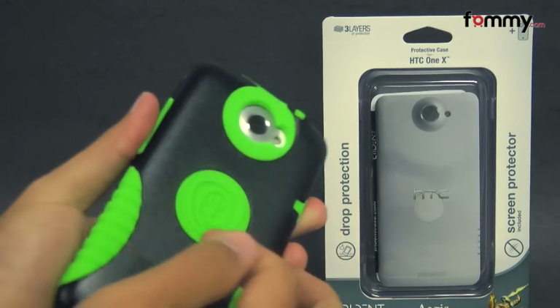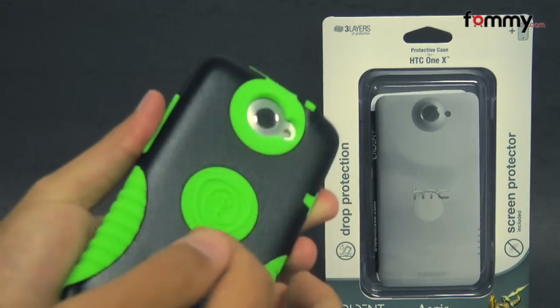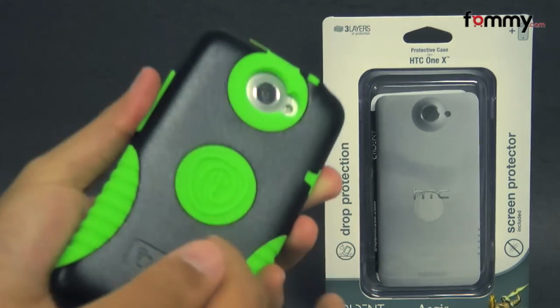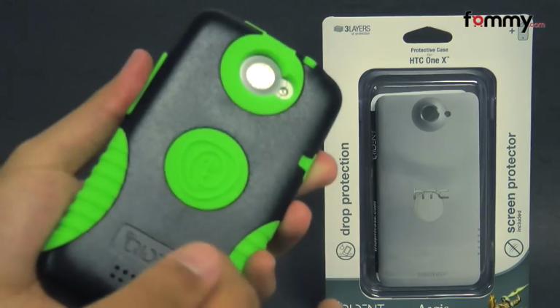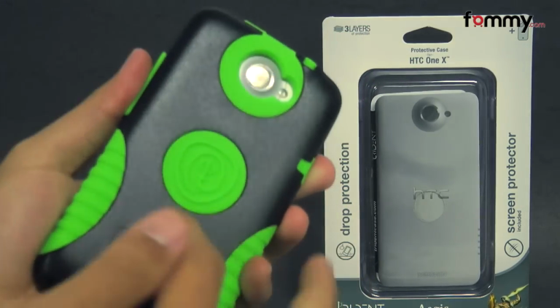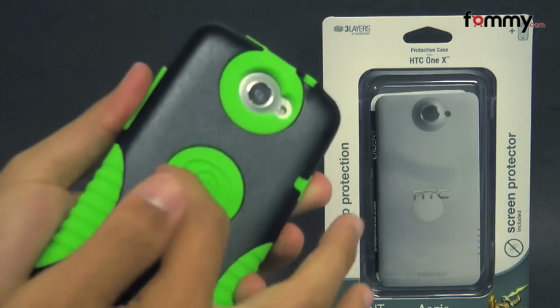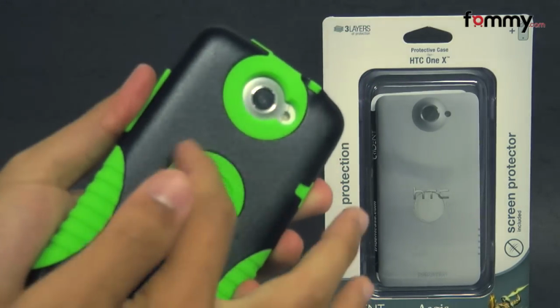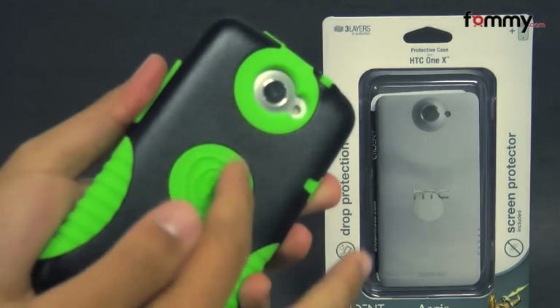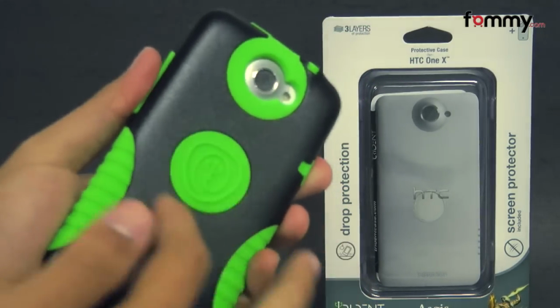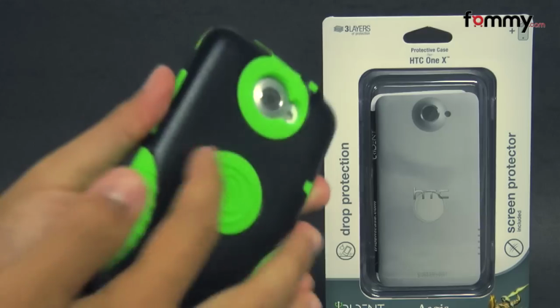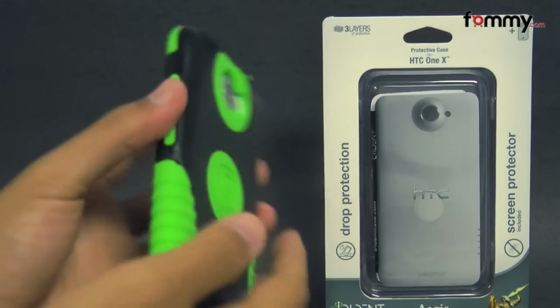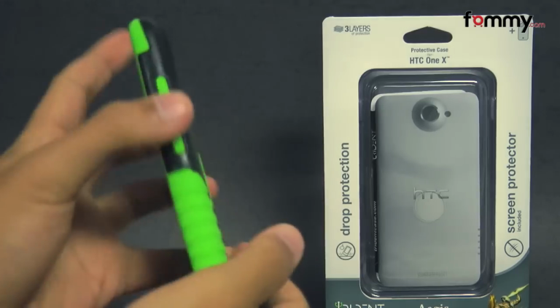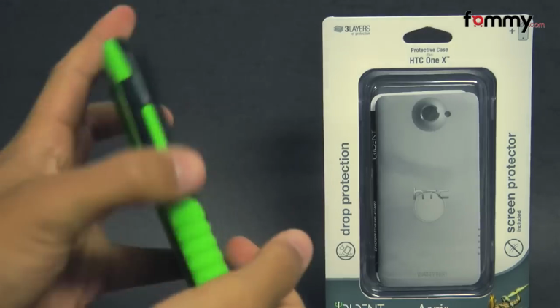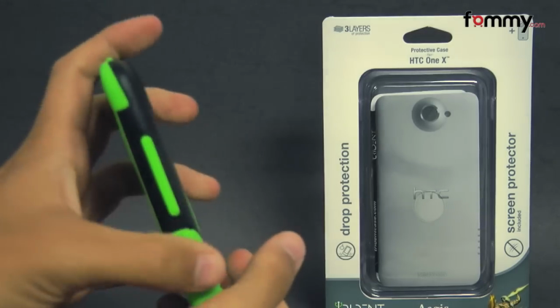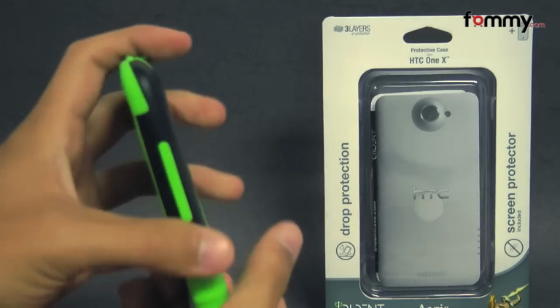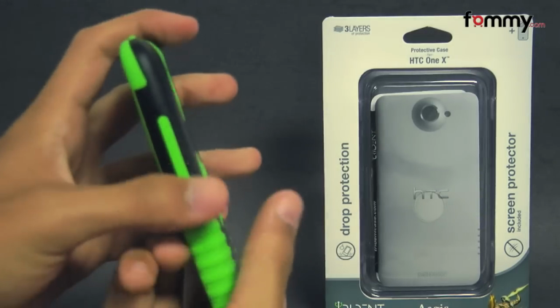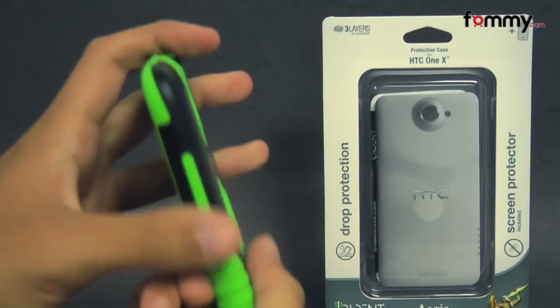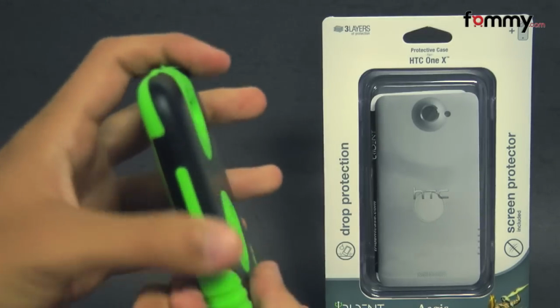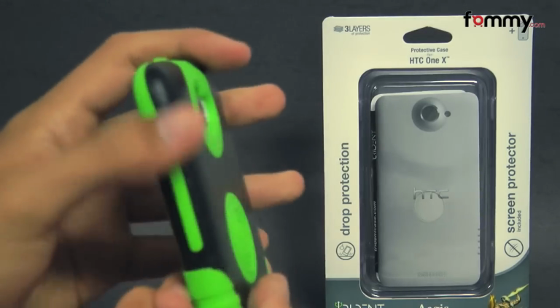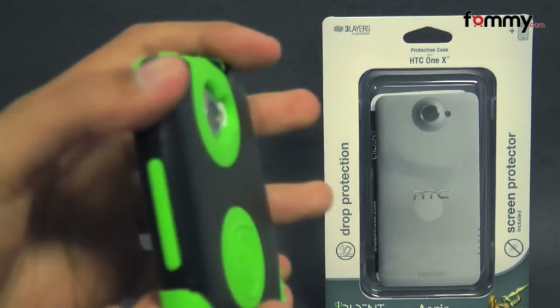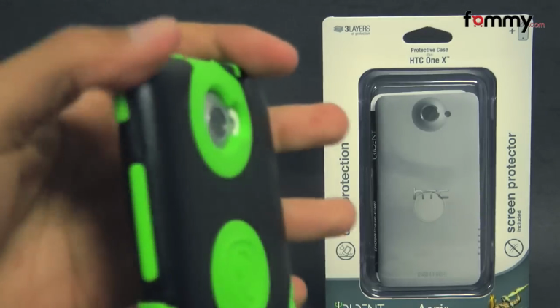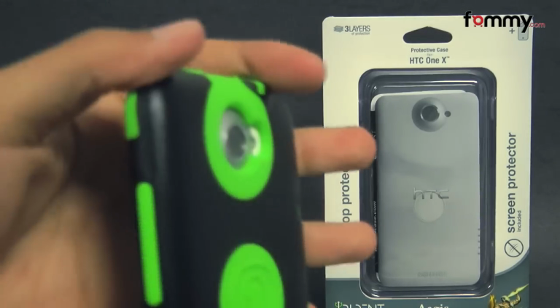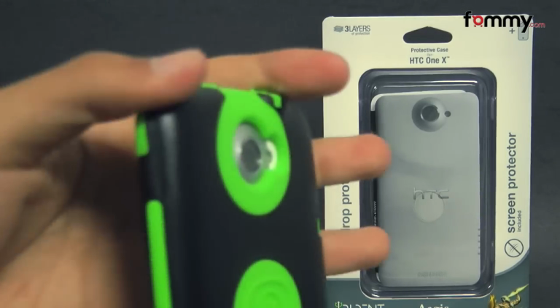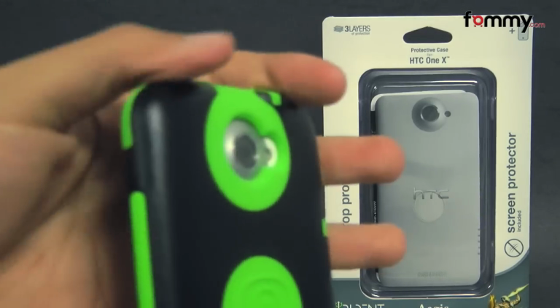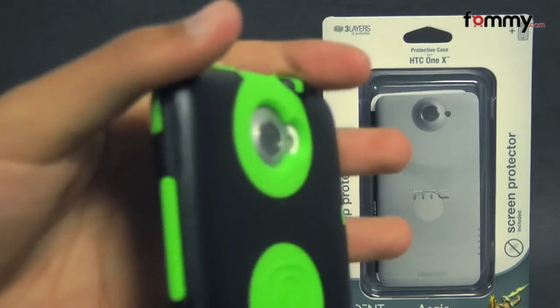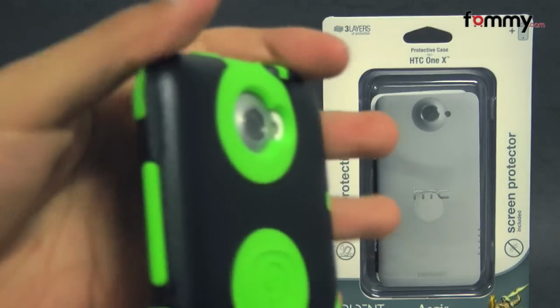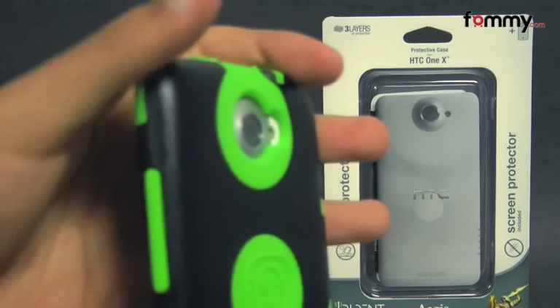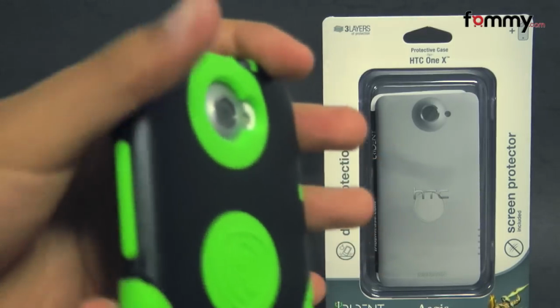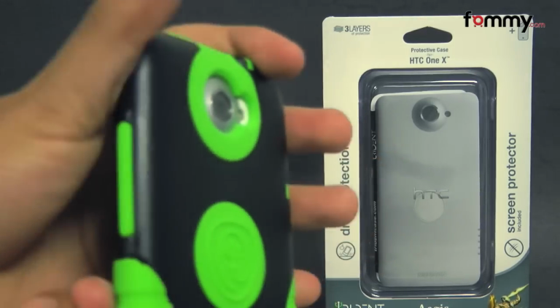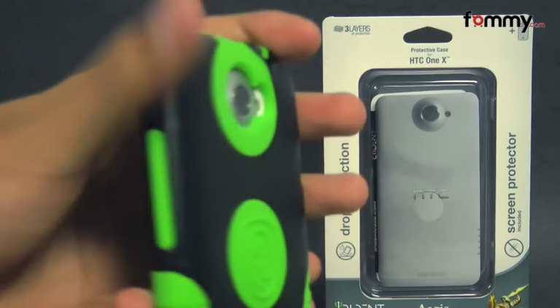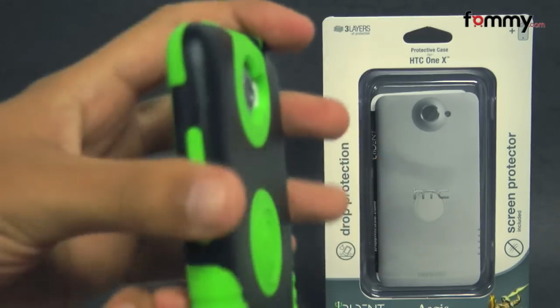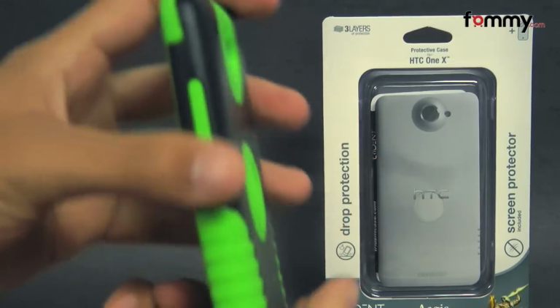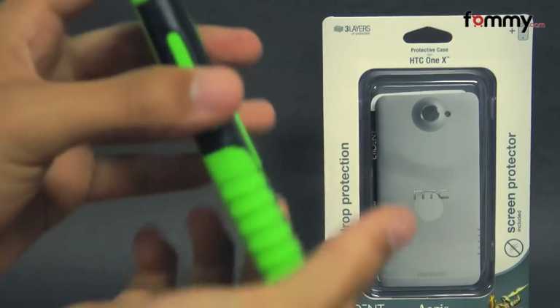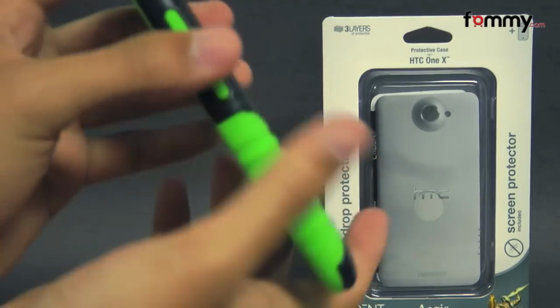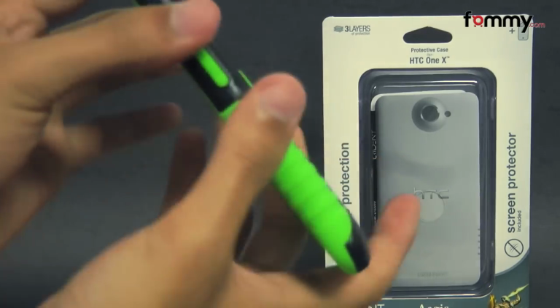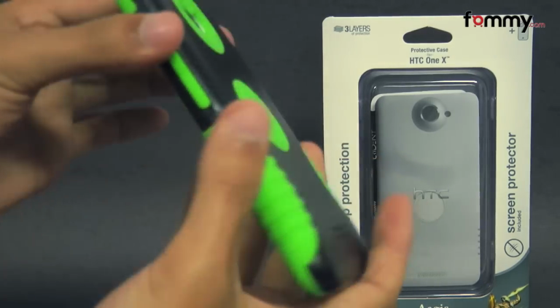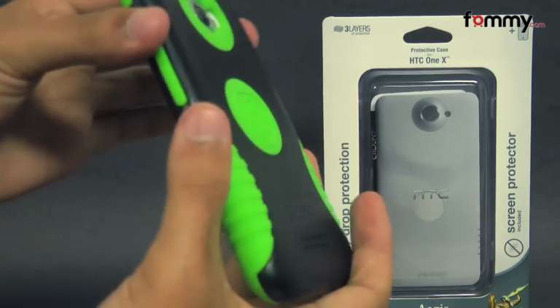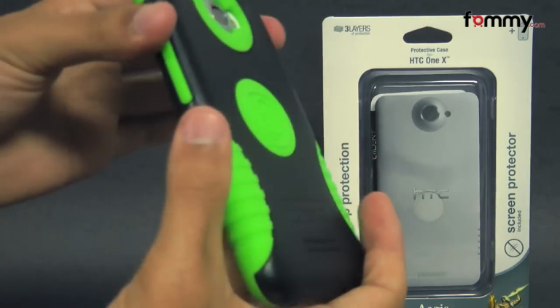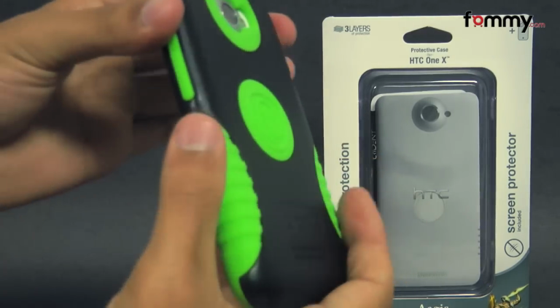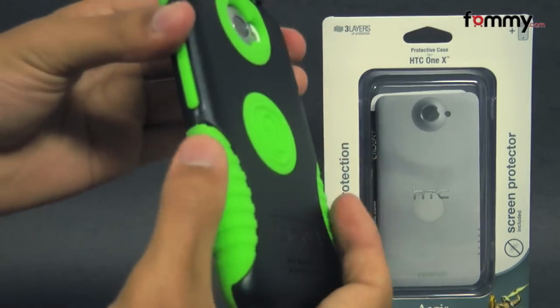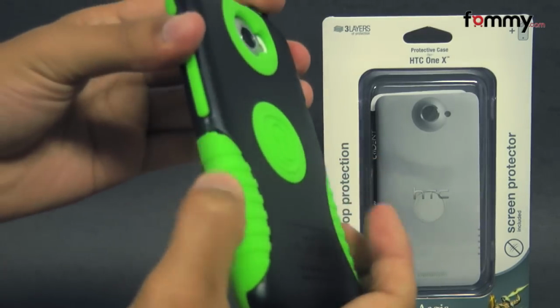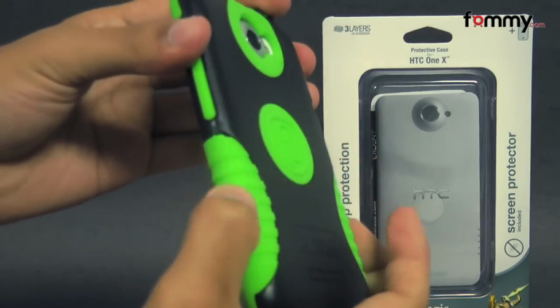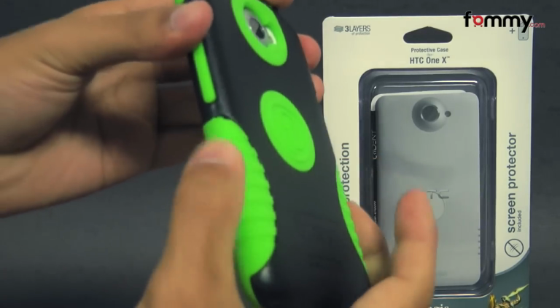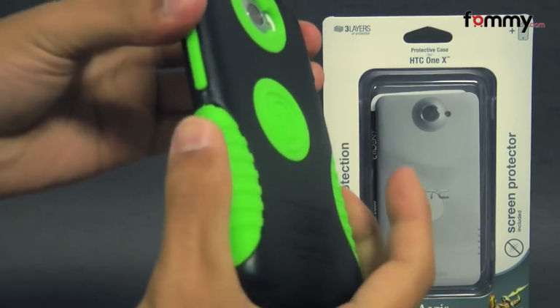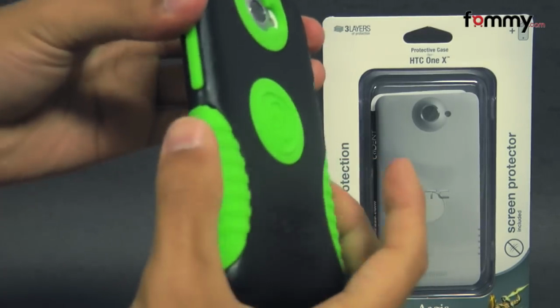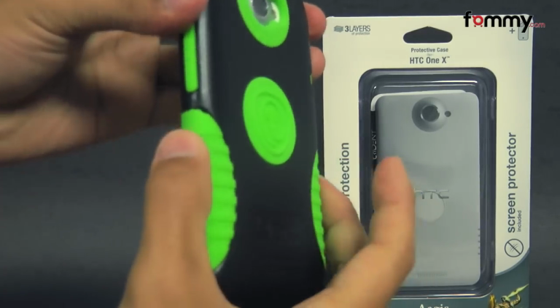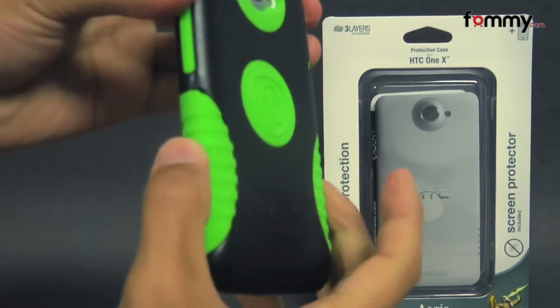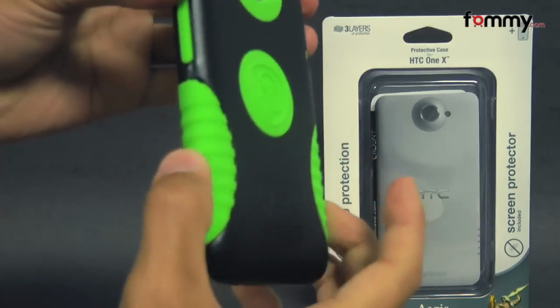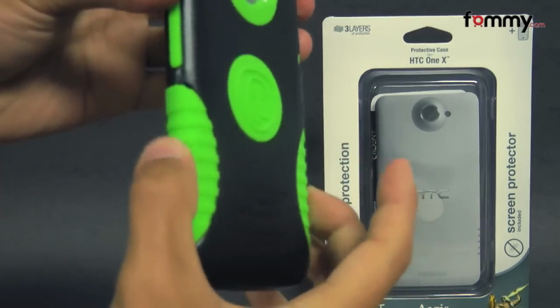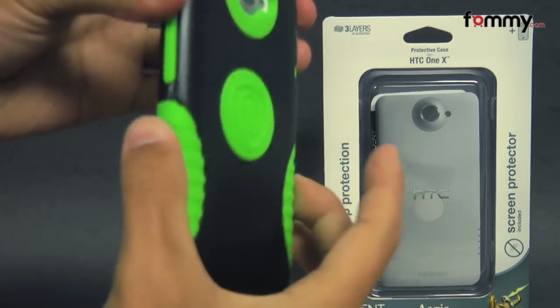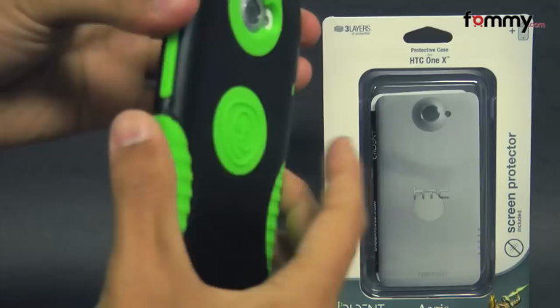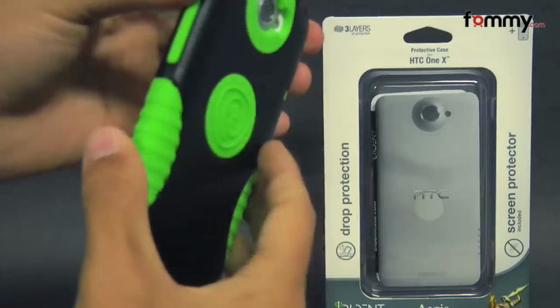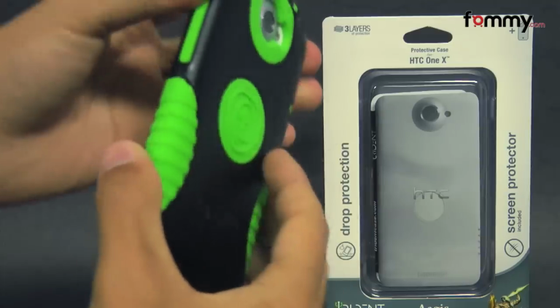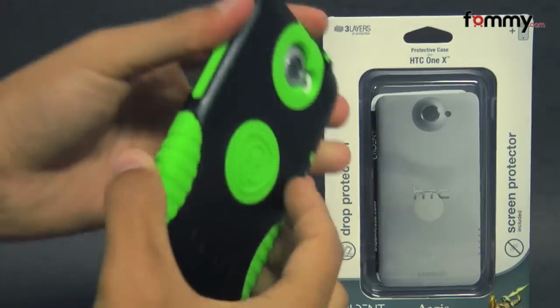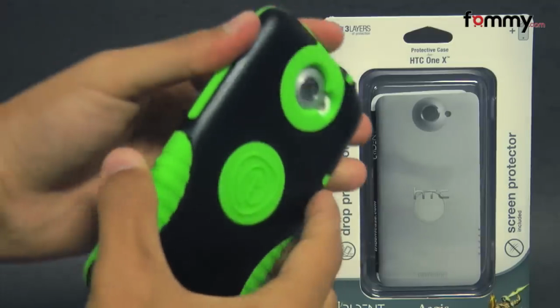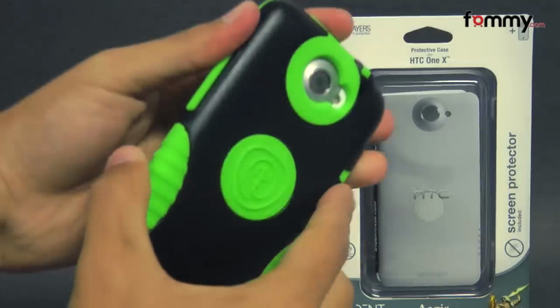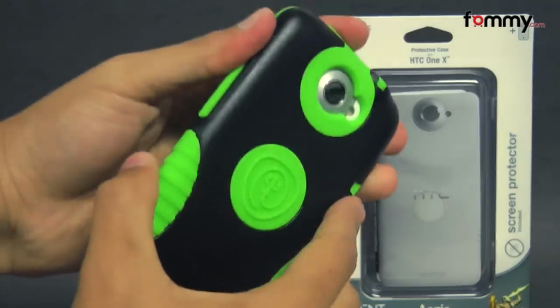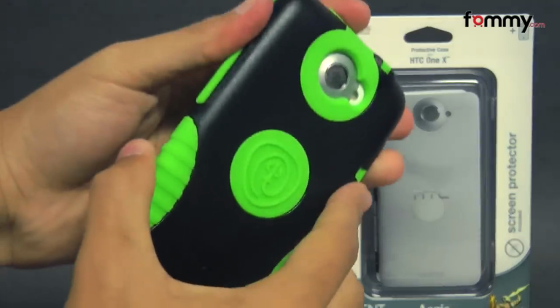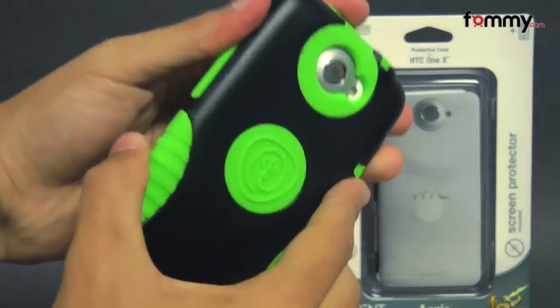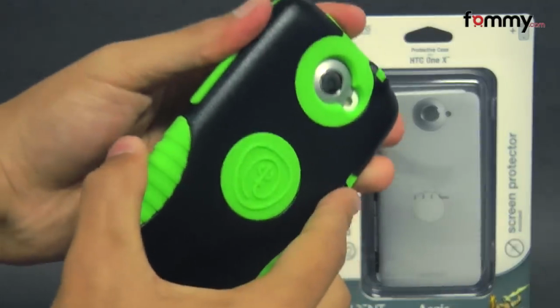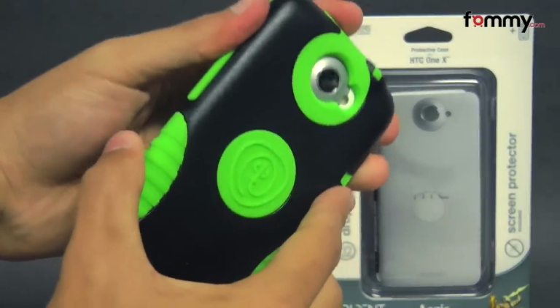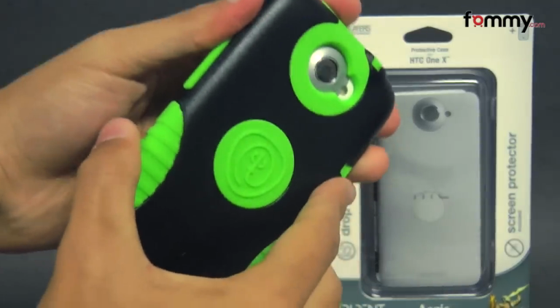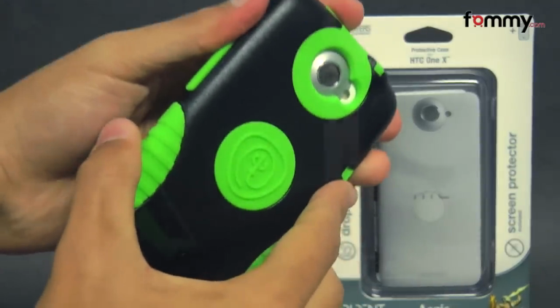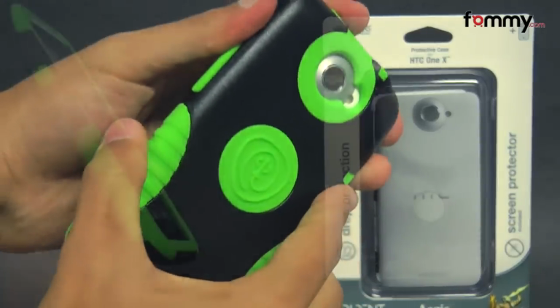It protects the entire back, sides, and corners of your phone, and it also features grips at the side, which will help you hold your phone easier.